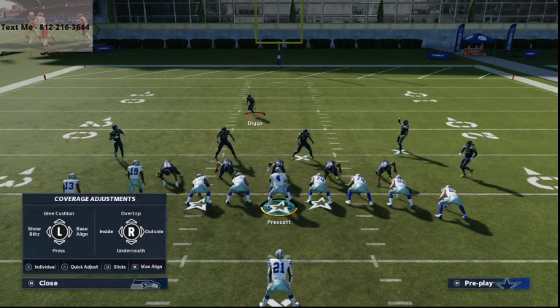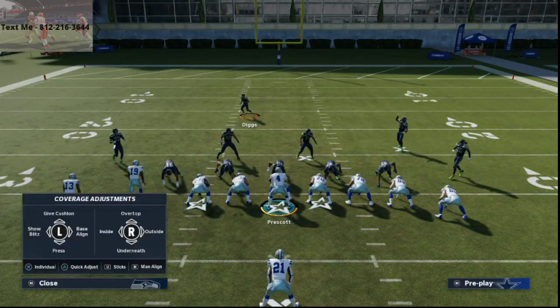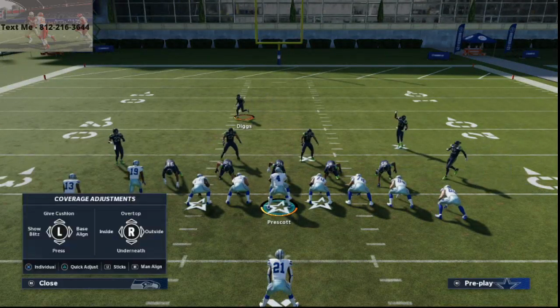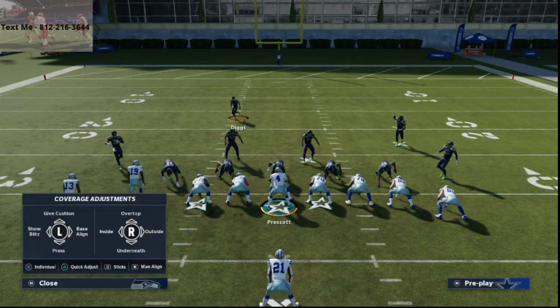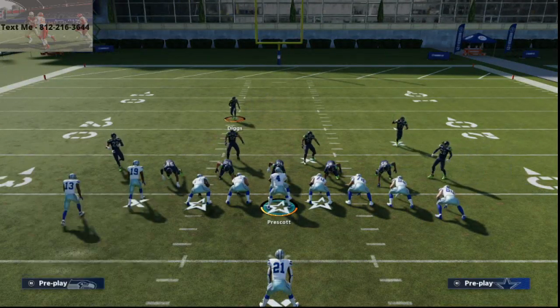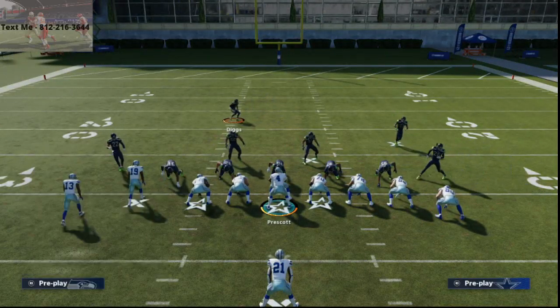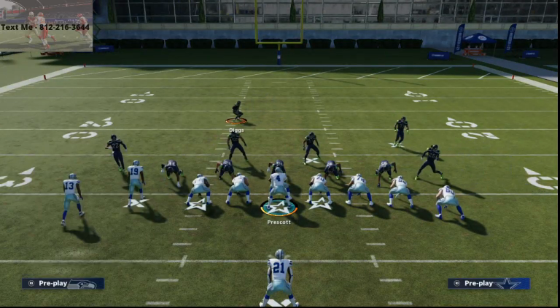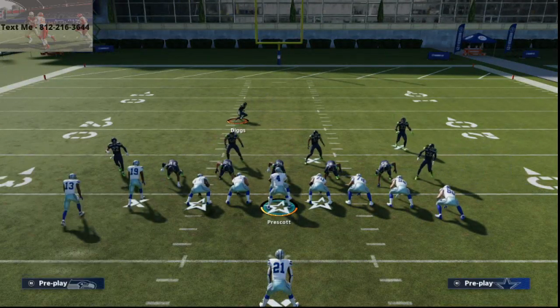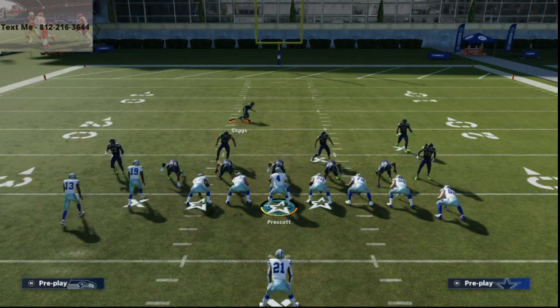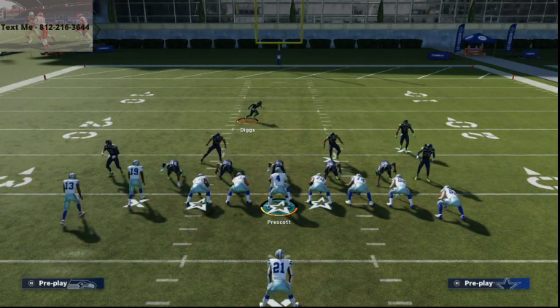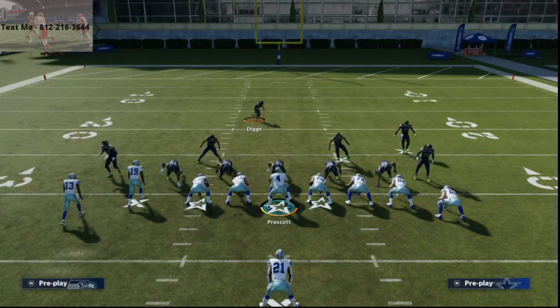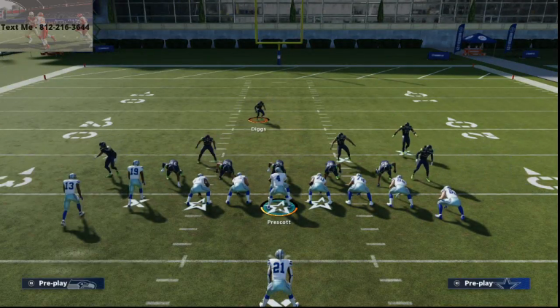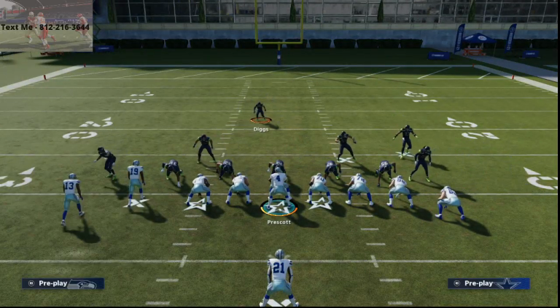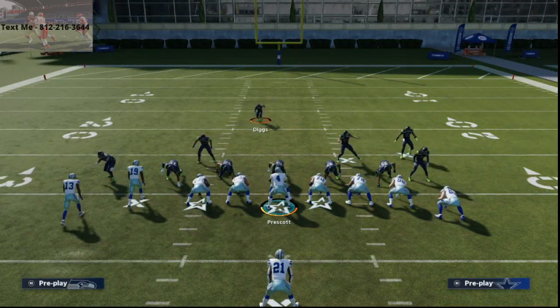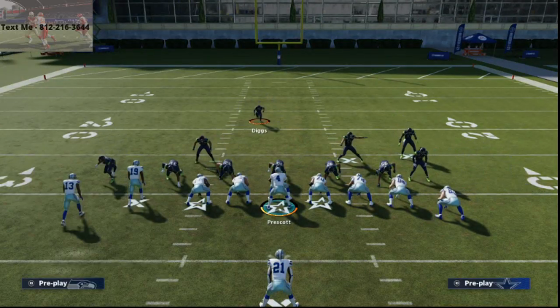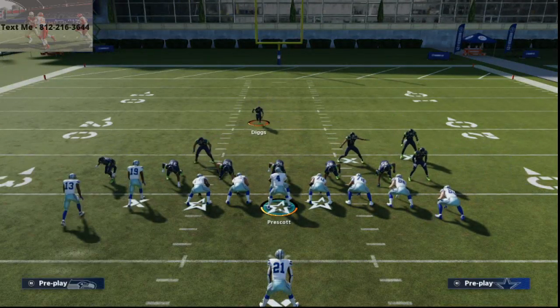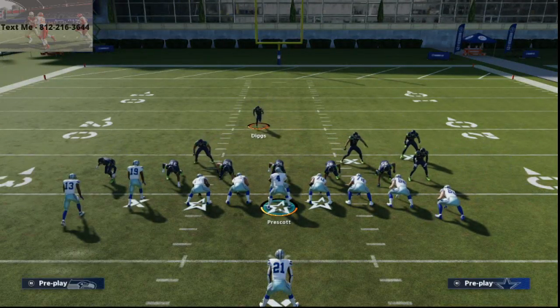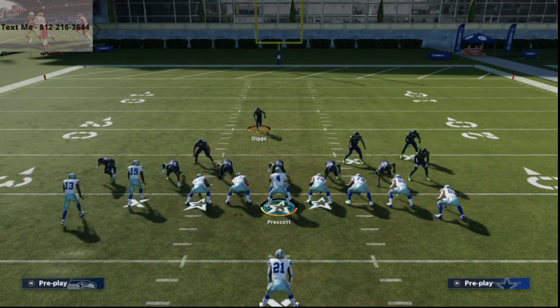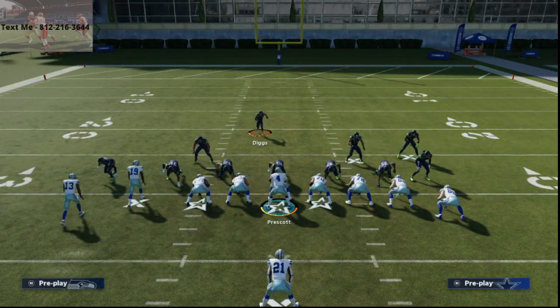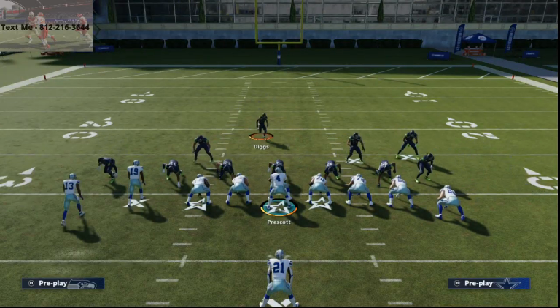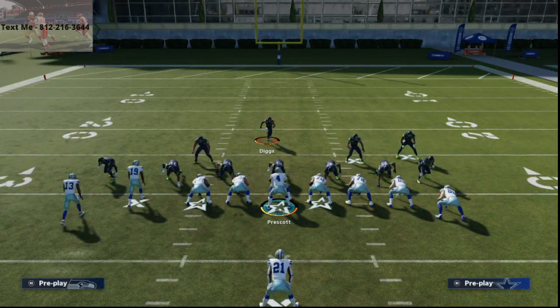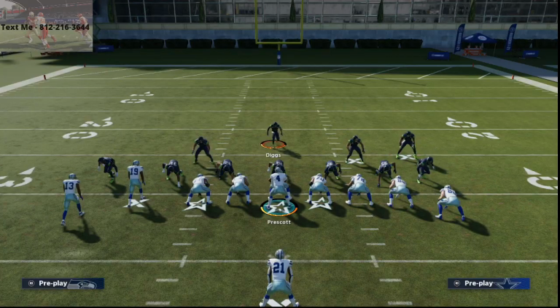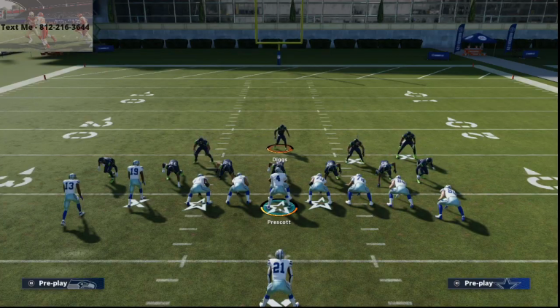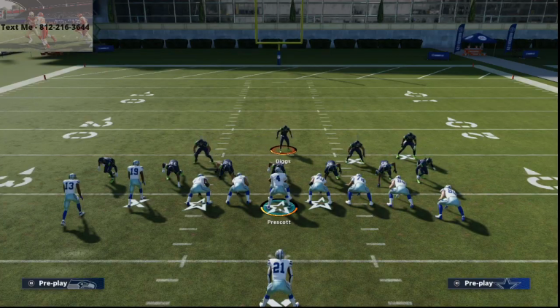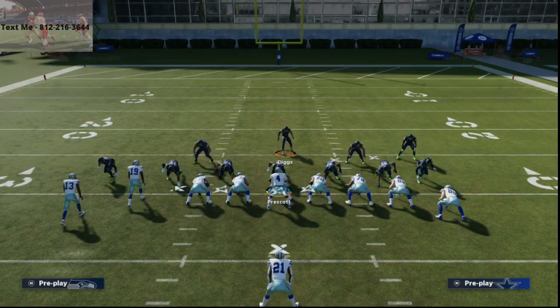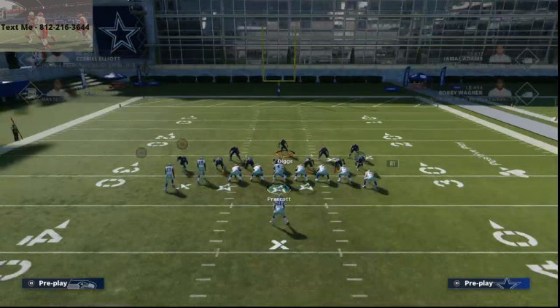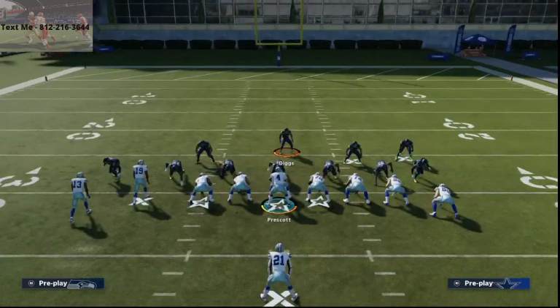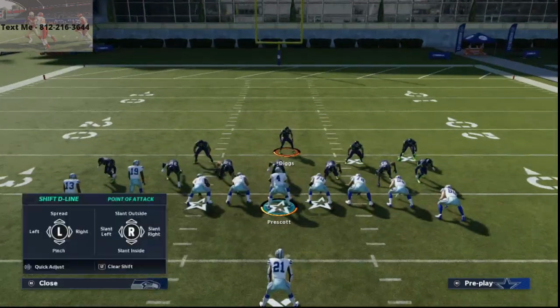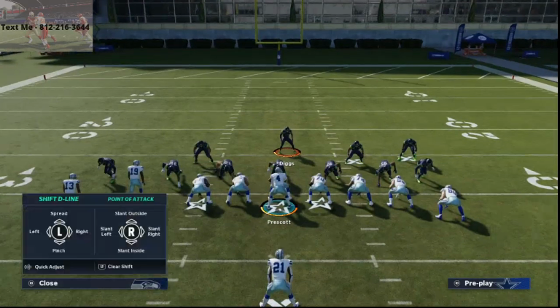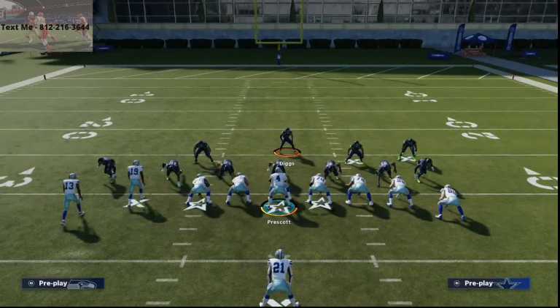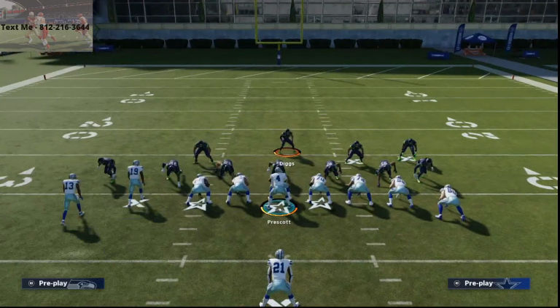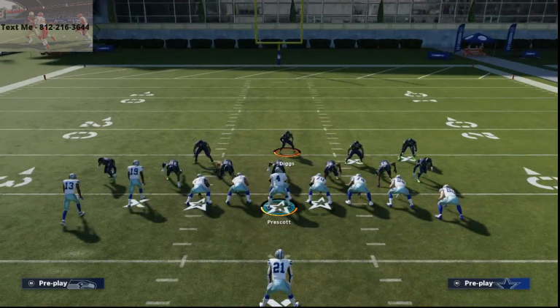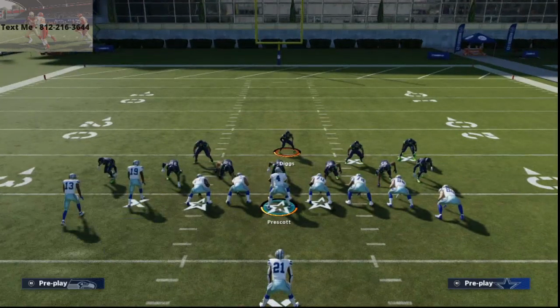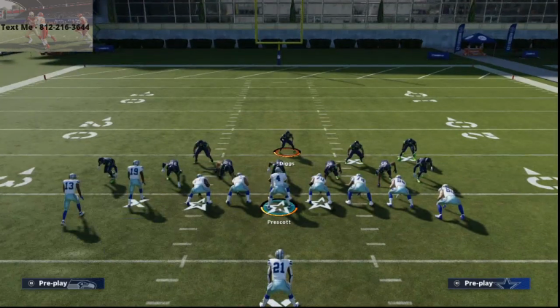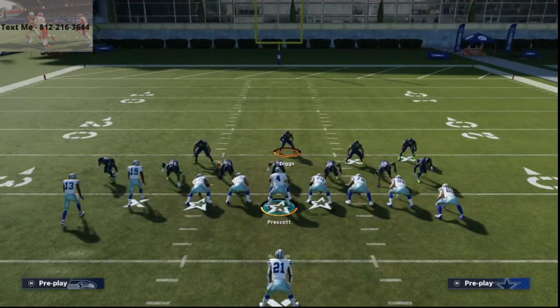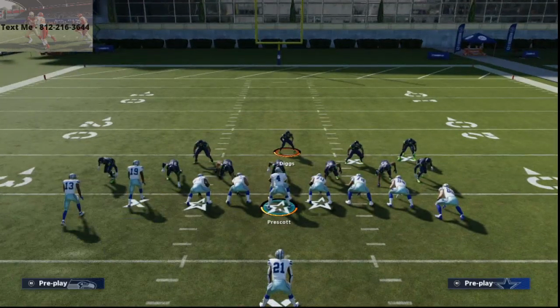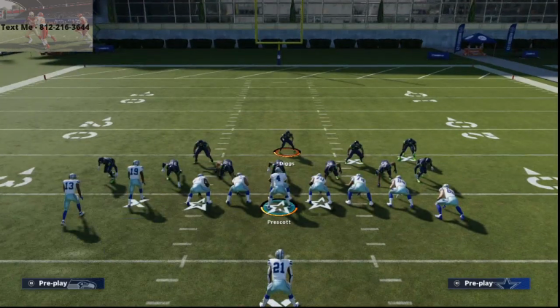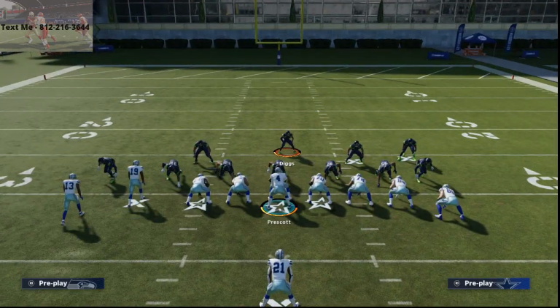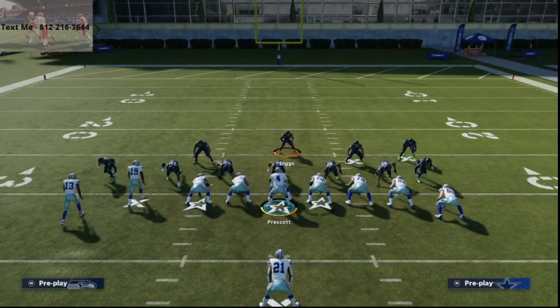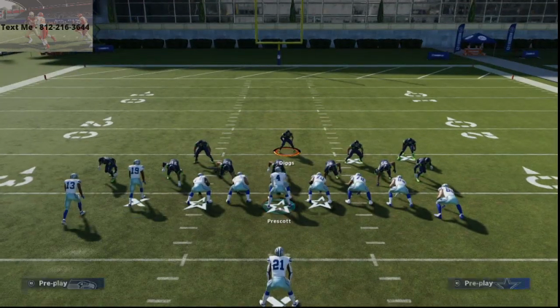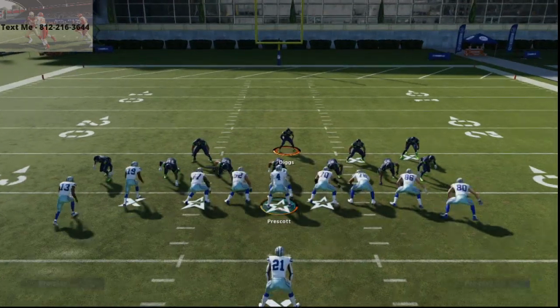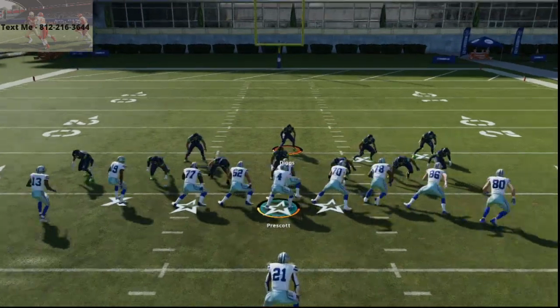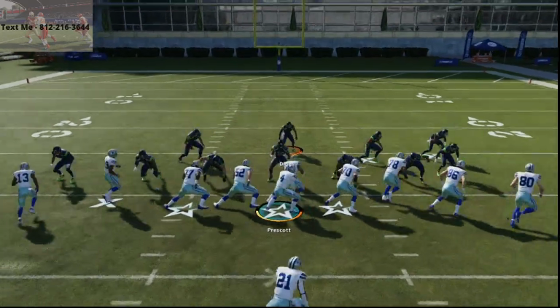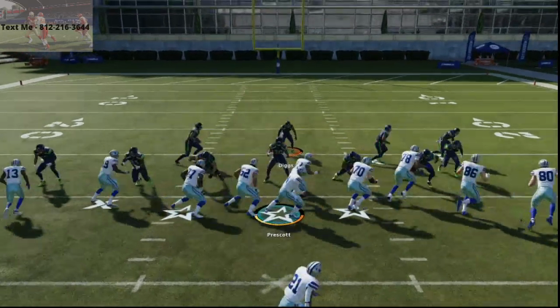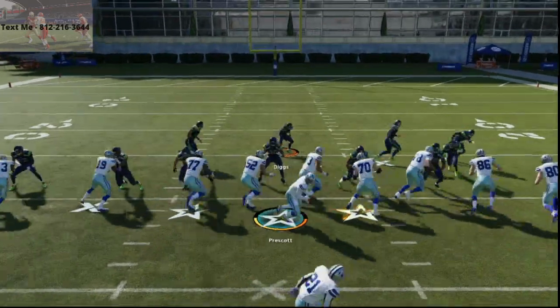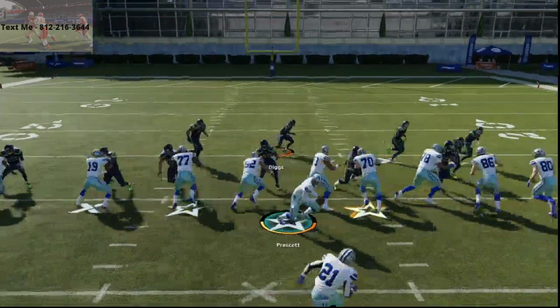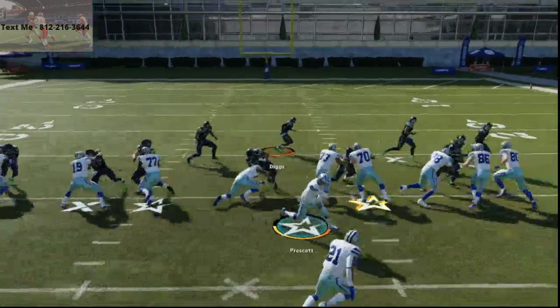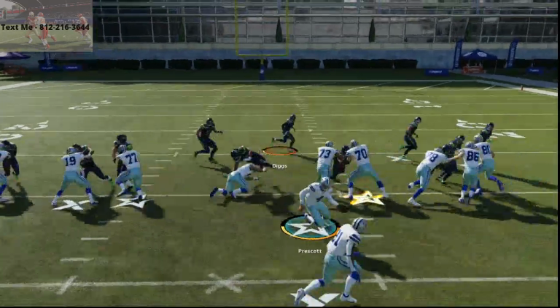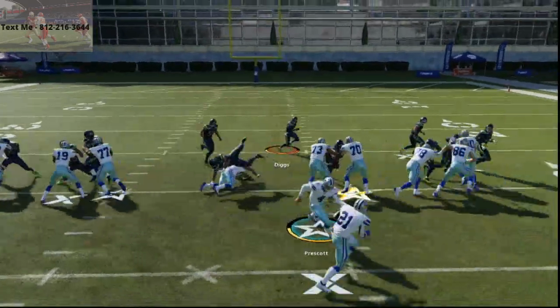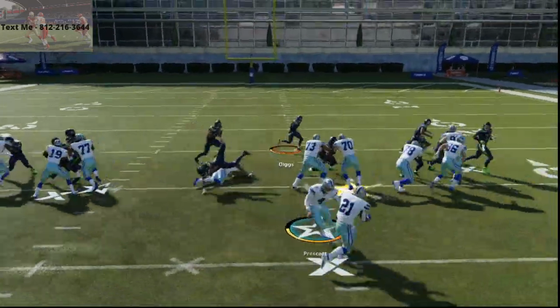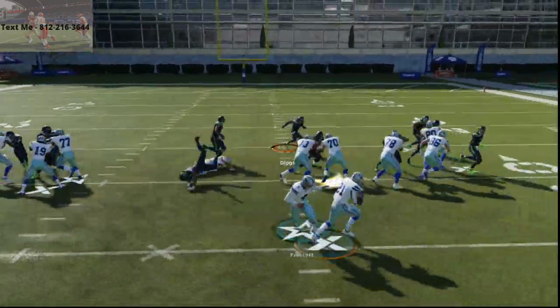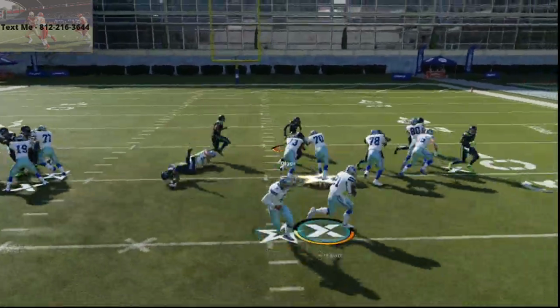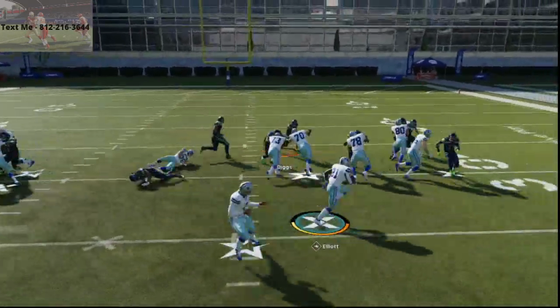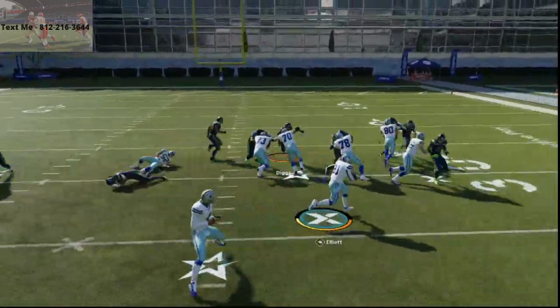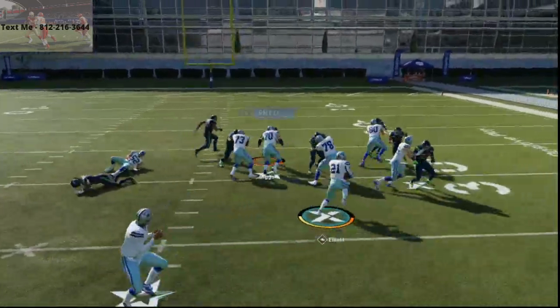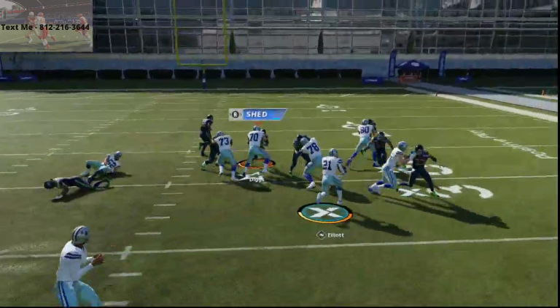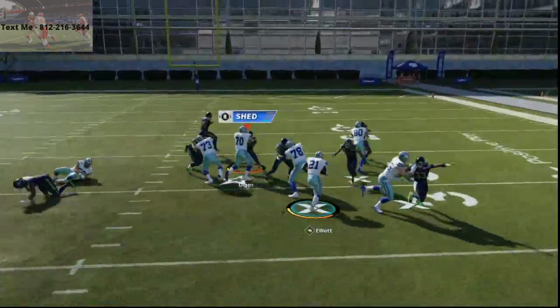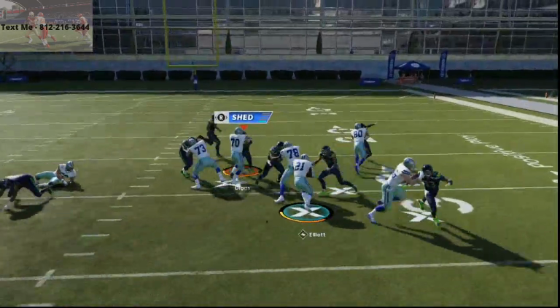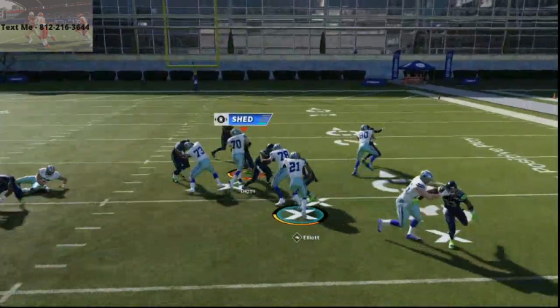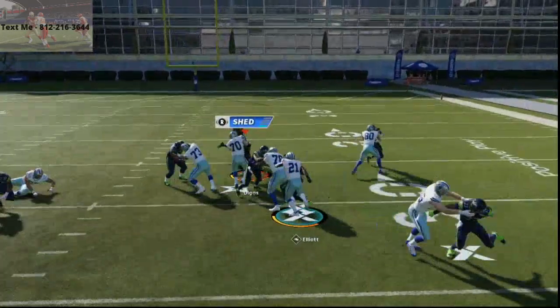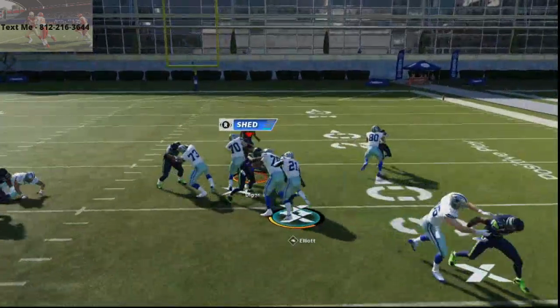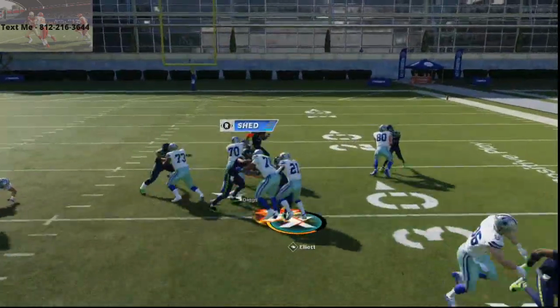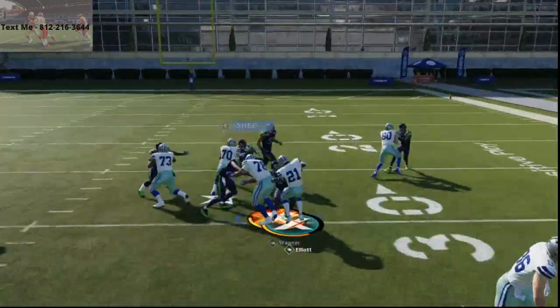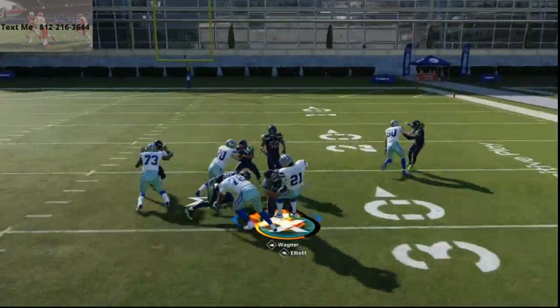We'll show you here again — show blitz, crash line up. This is what happens when you run it to the right side with crash line up. You should get a free runner on both sides.